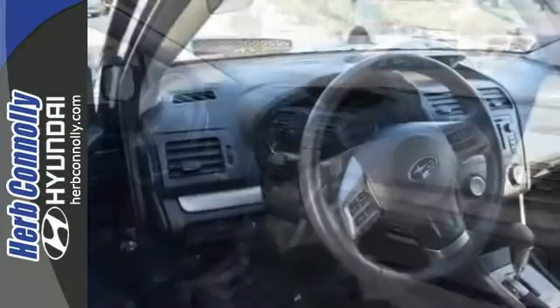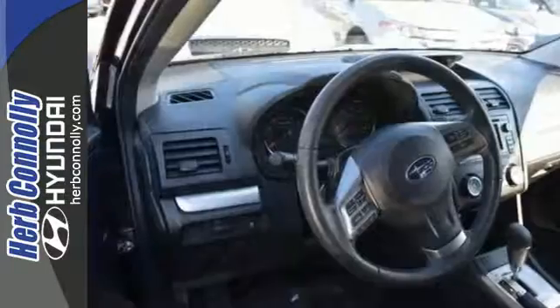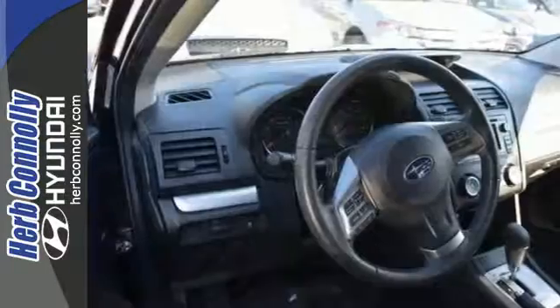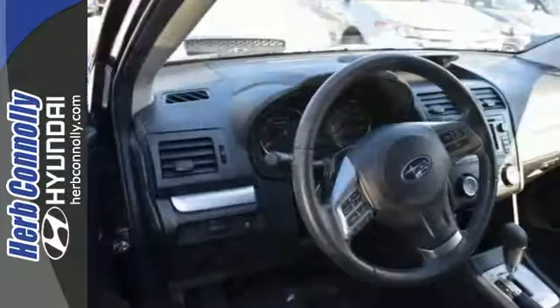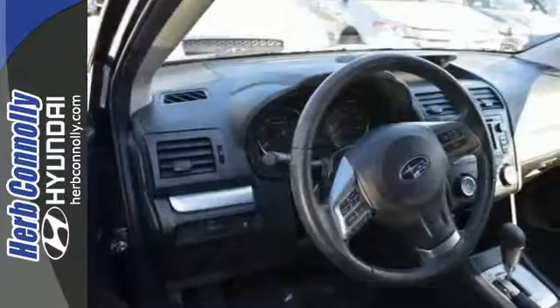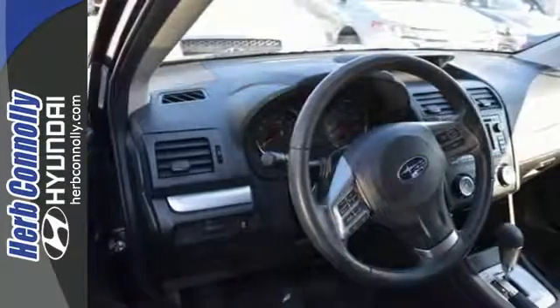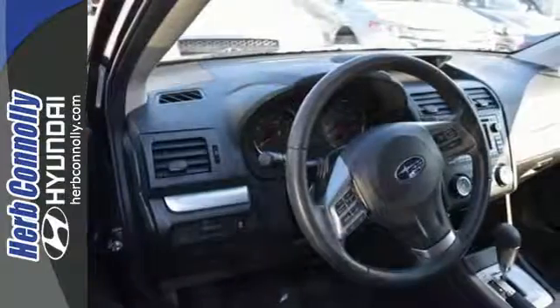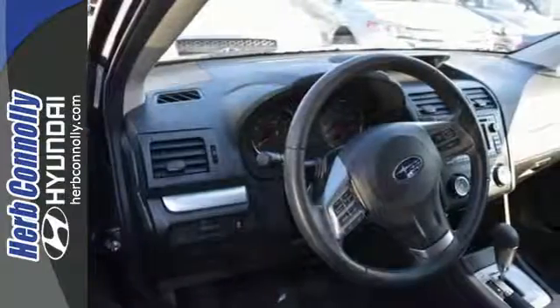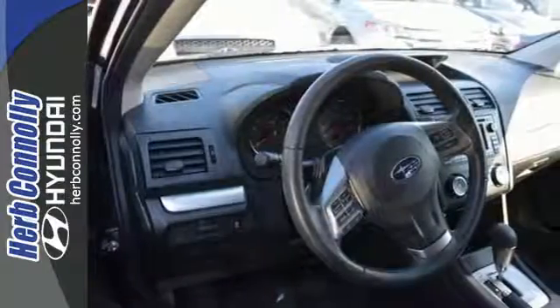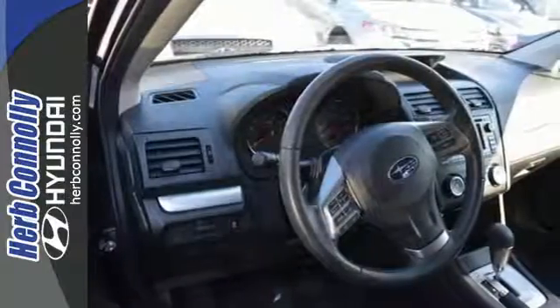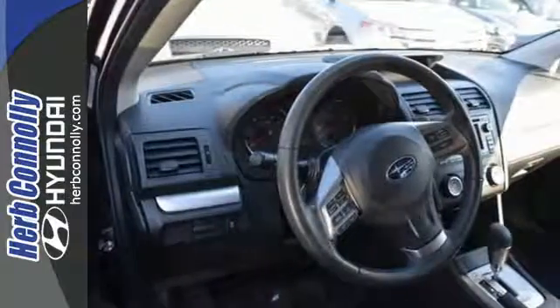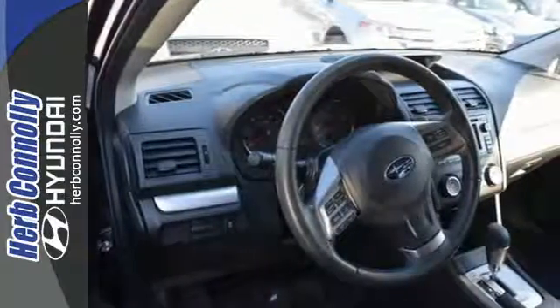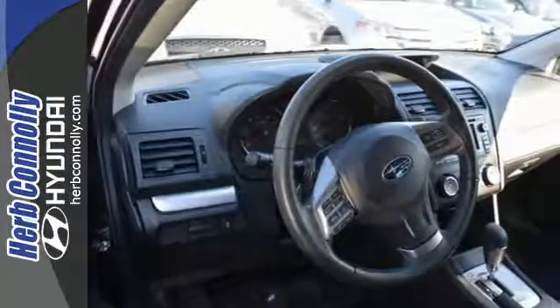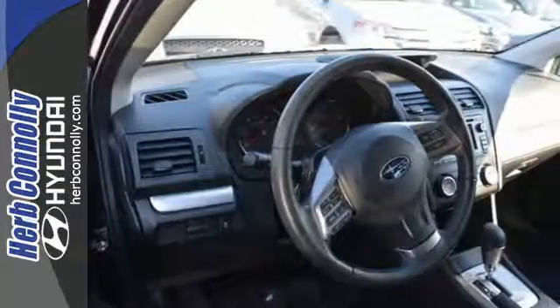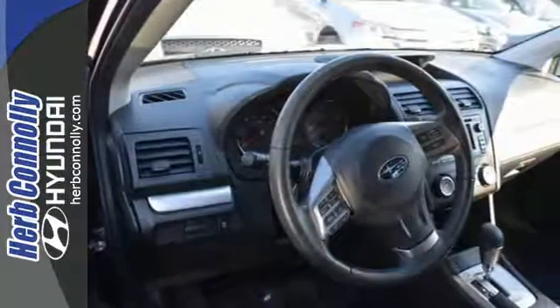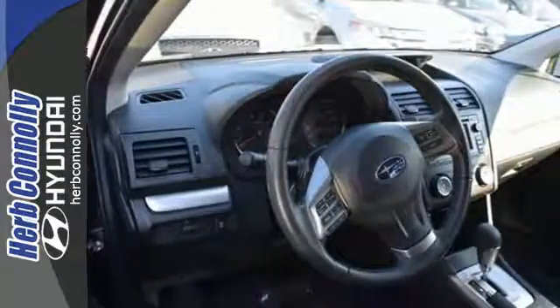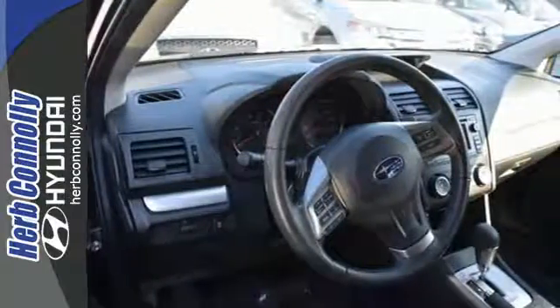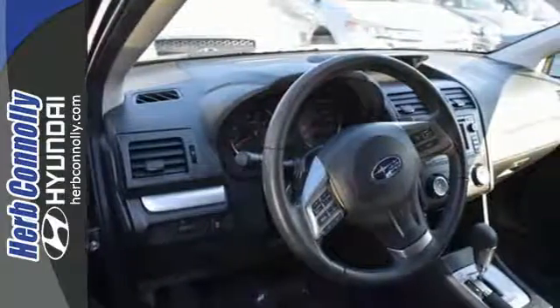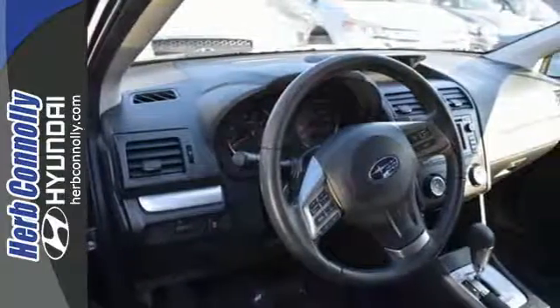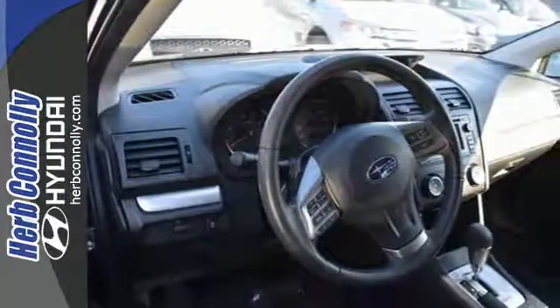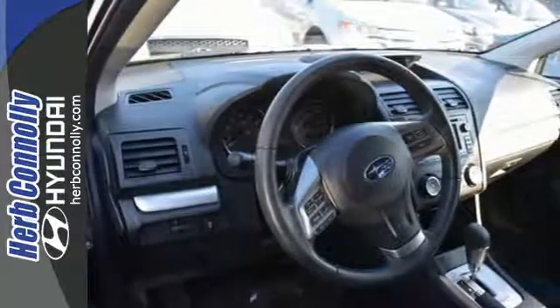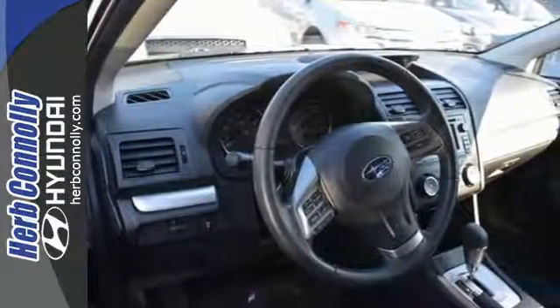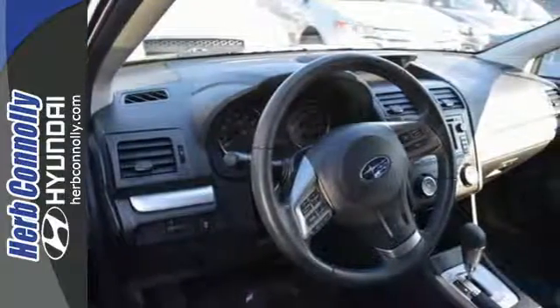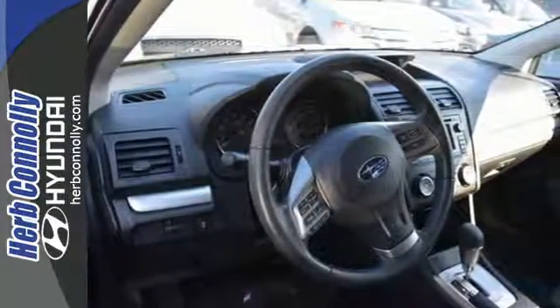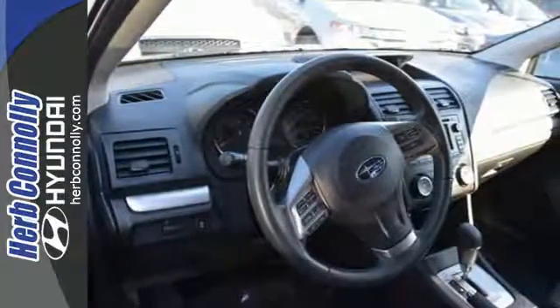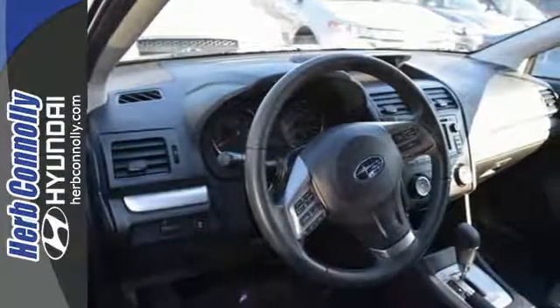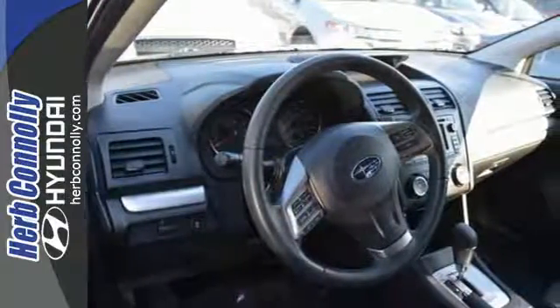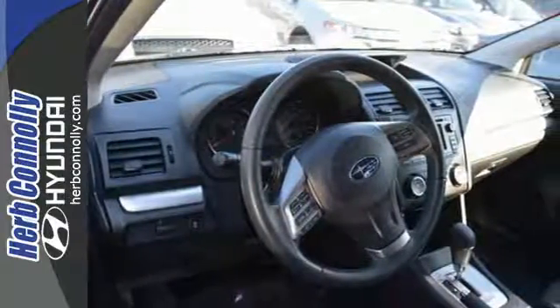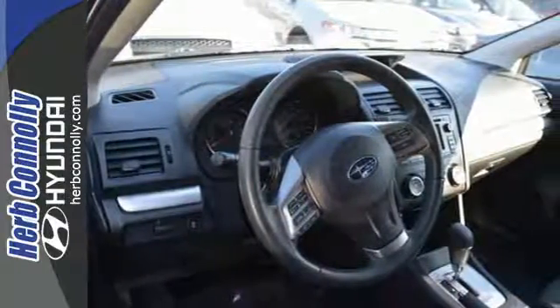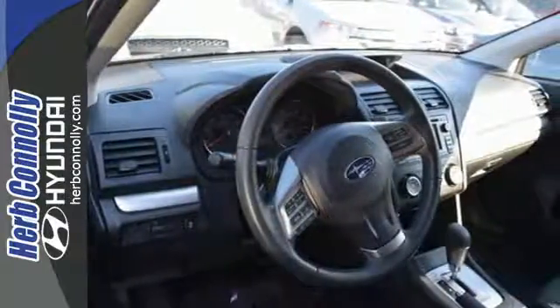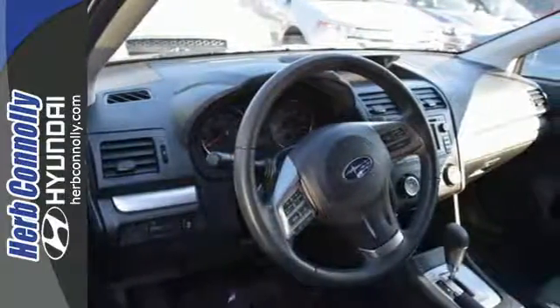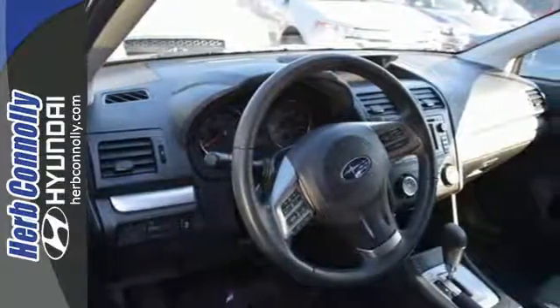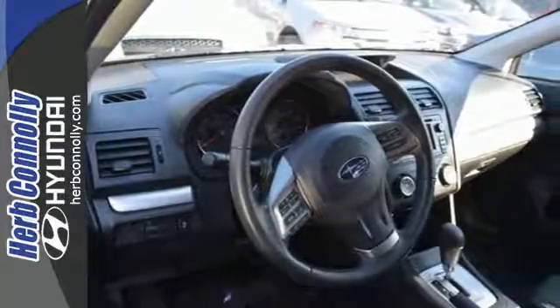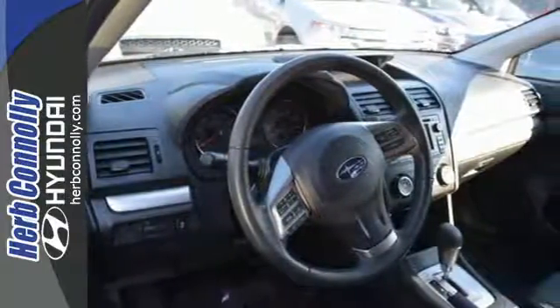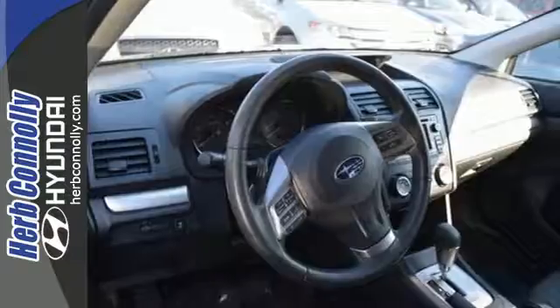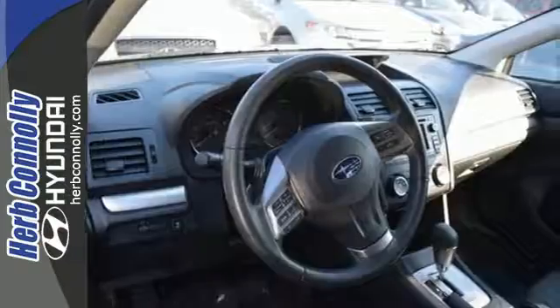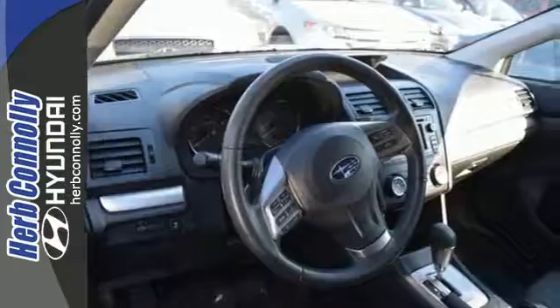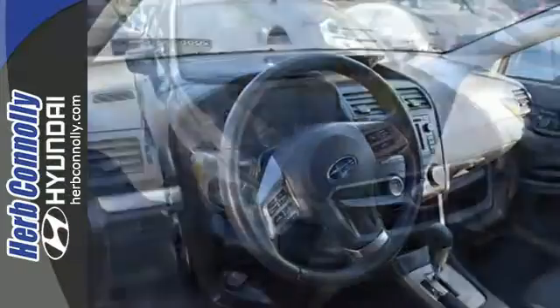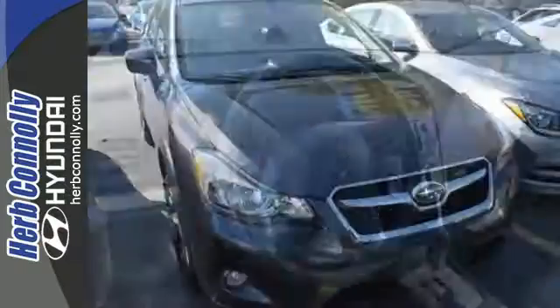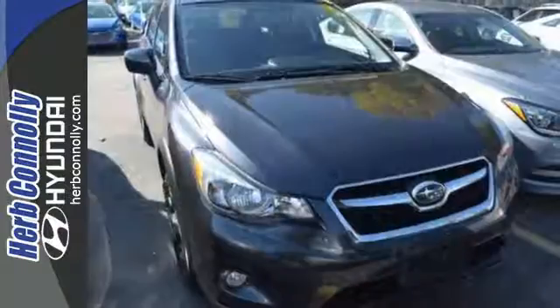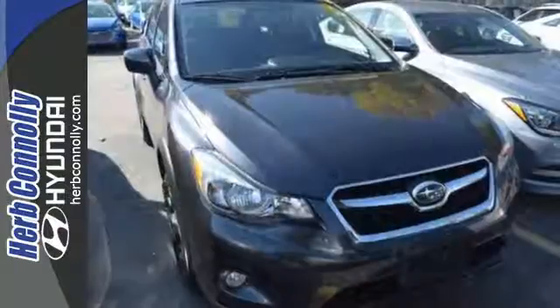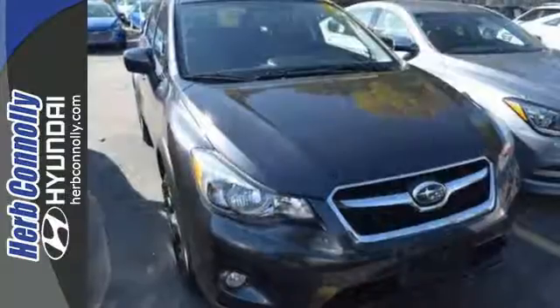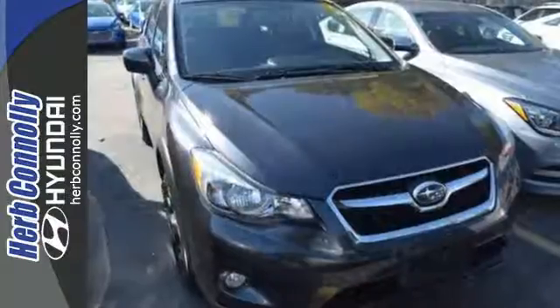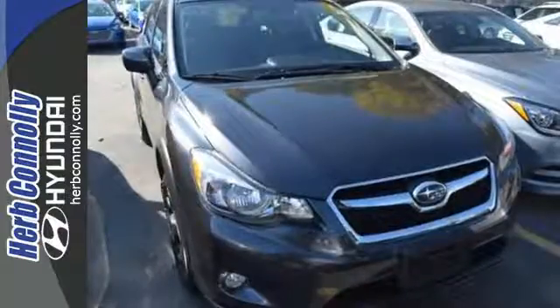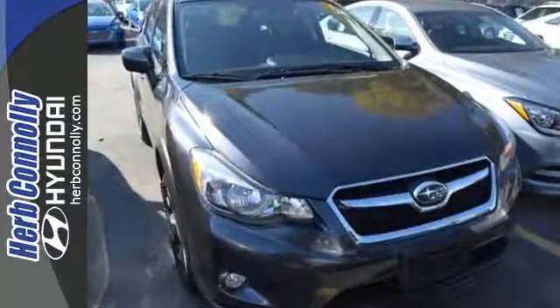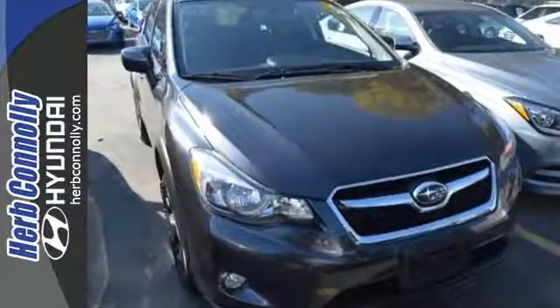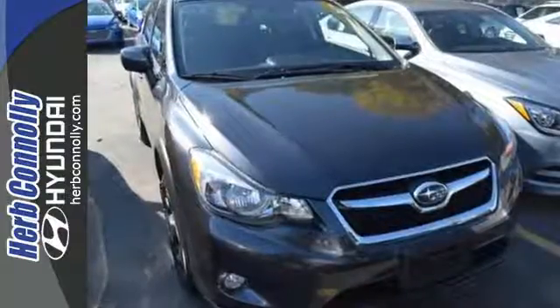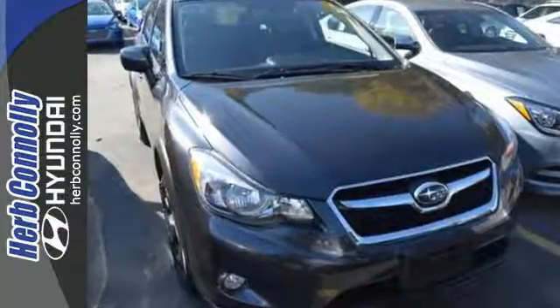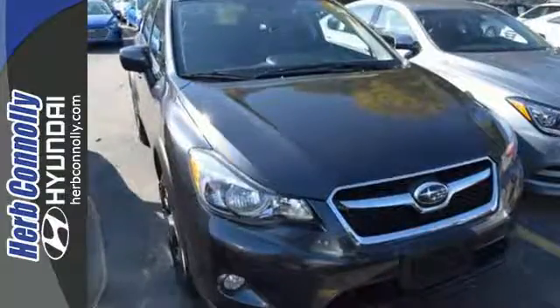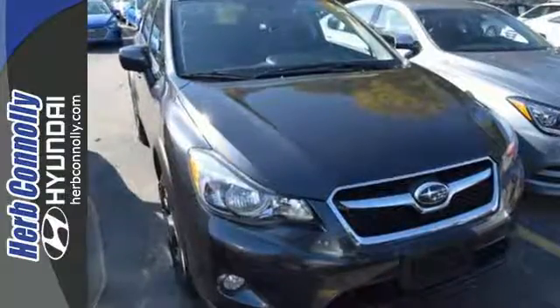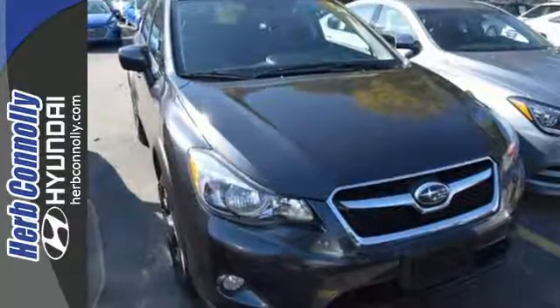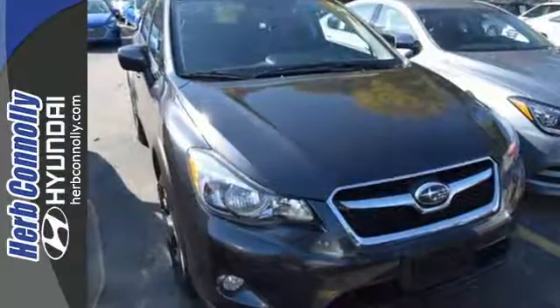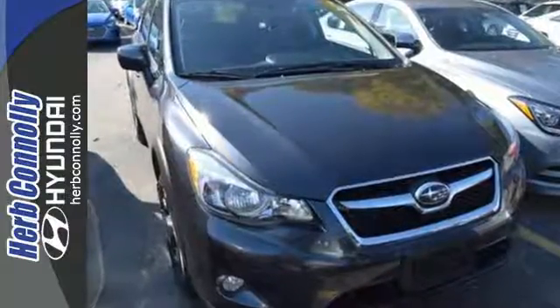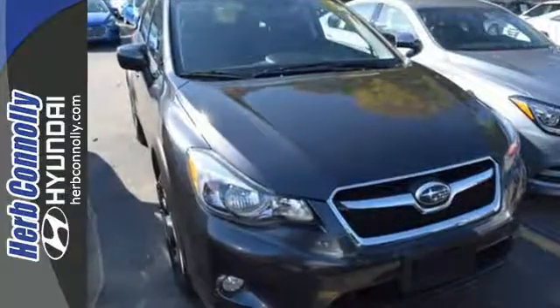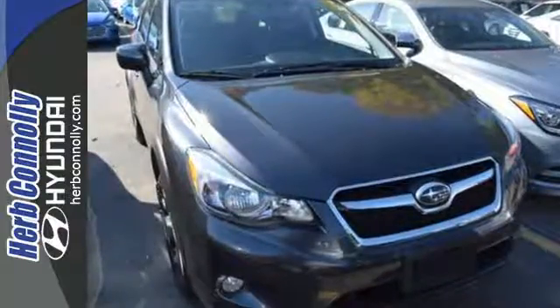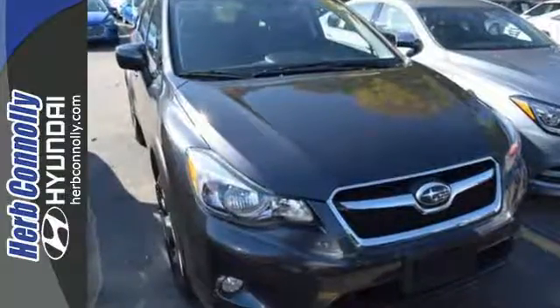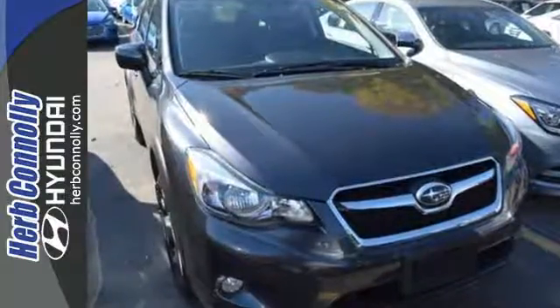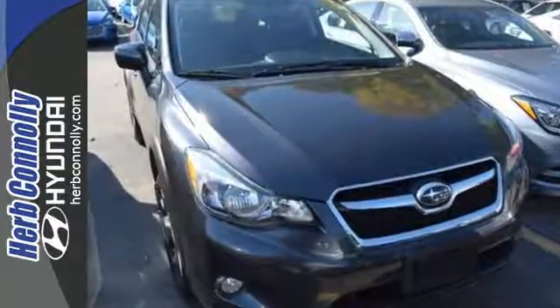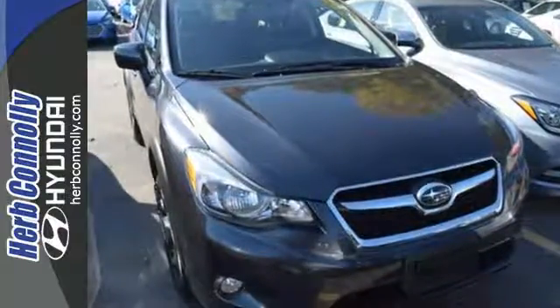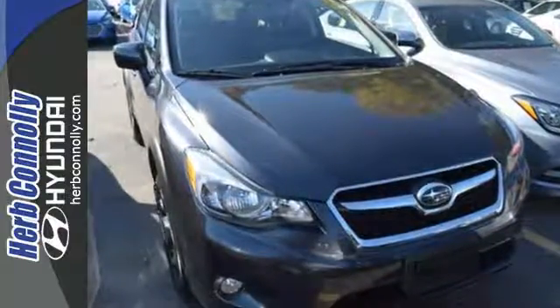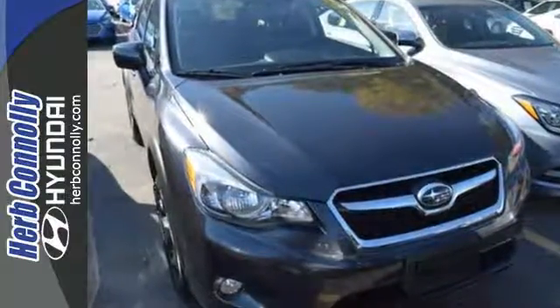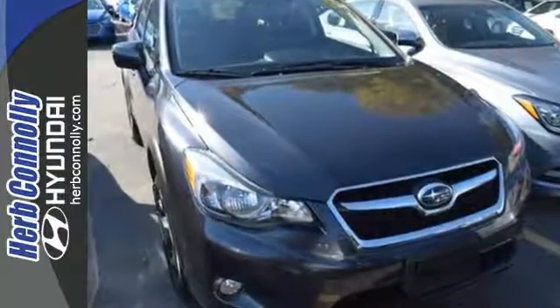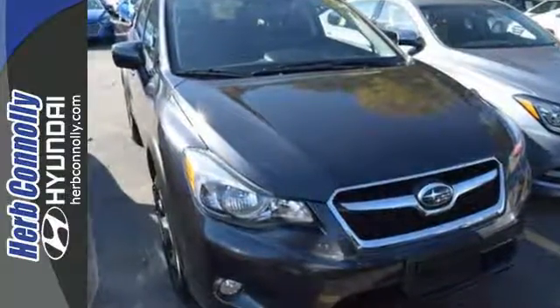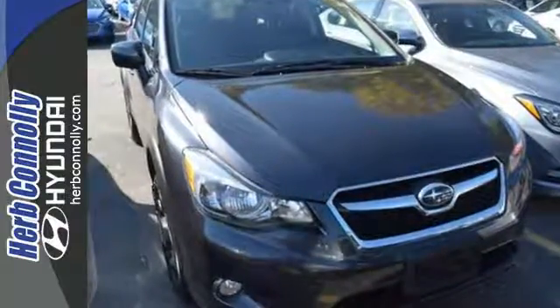This Subaru XV Crosstrek is a perfect balance of design, comfort, and performance. Test drive it for yourself.